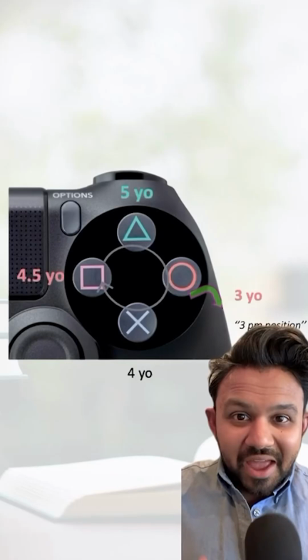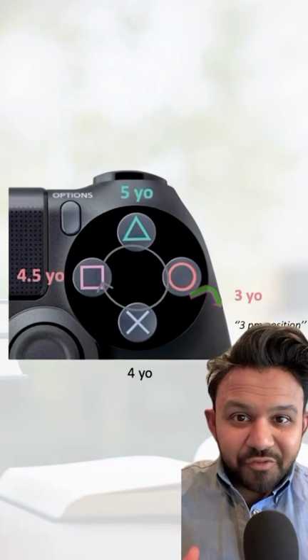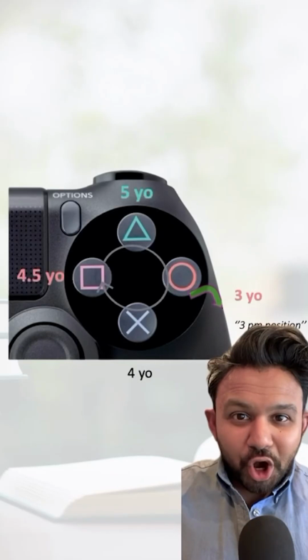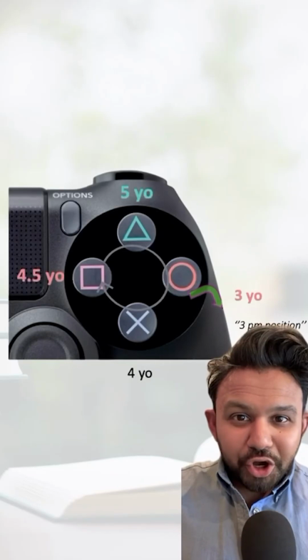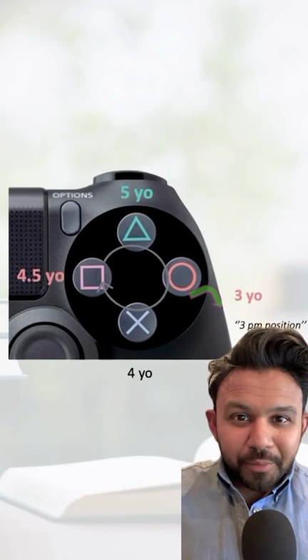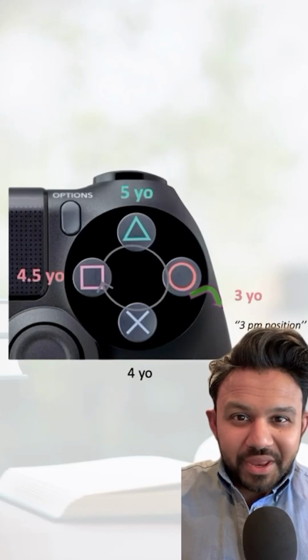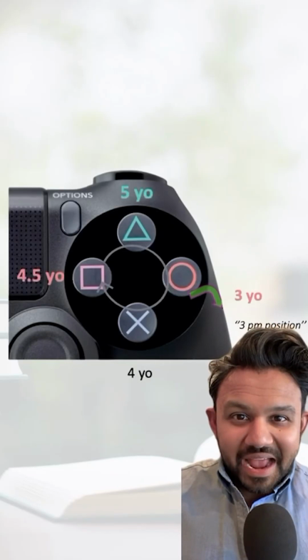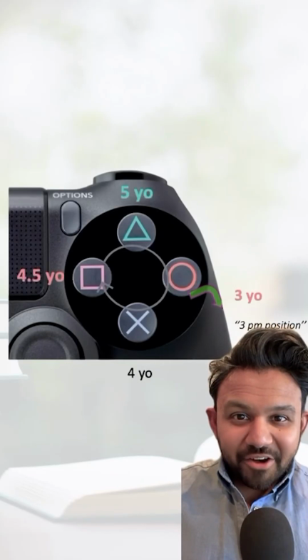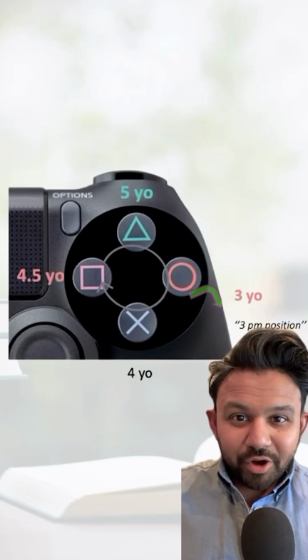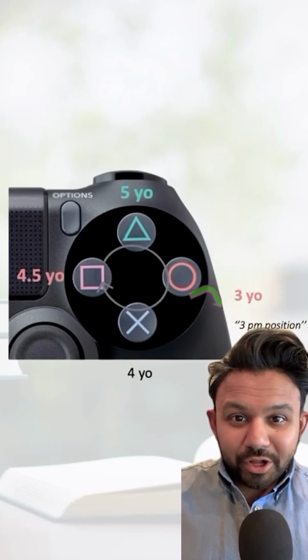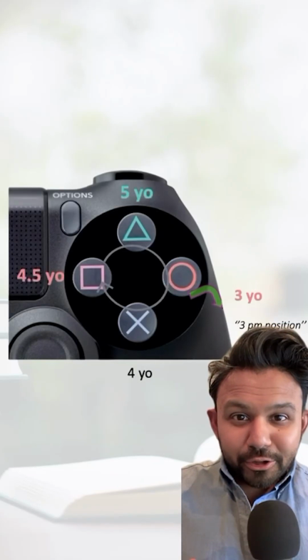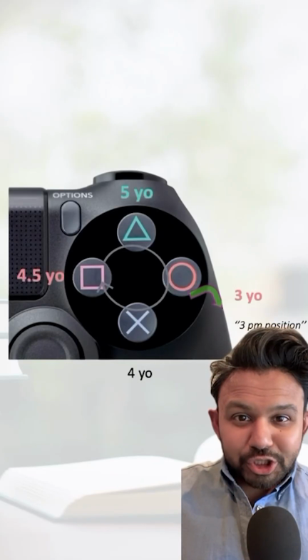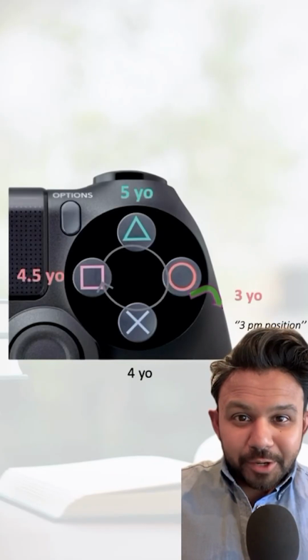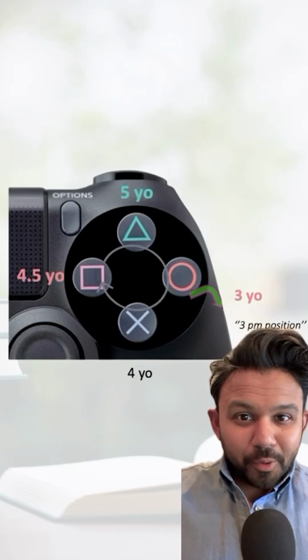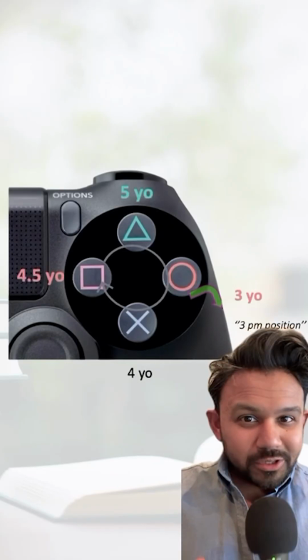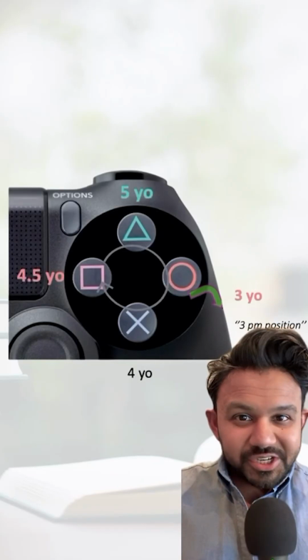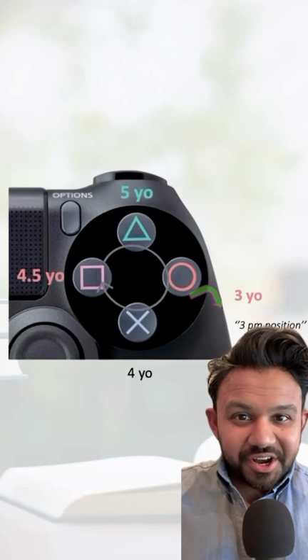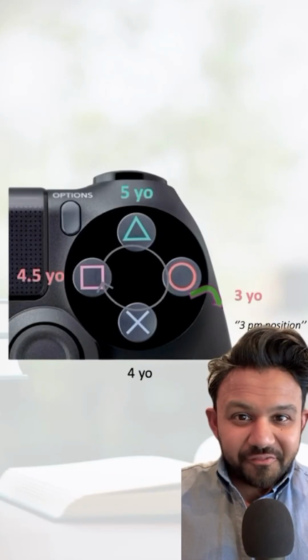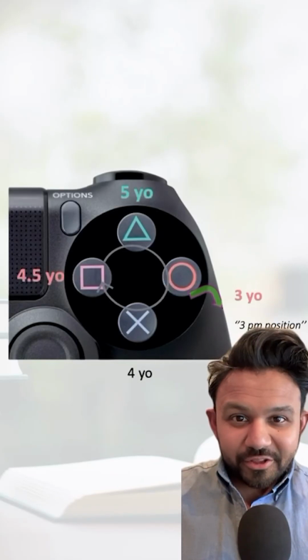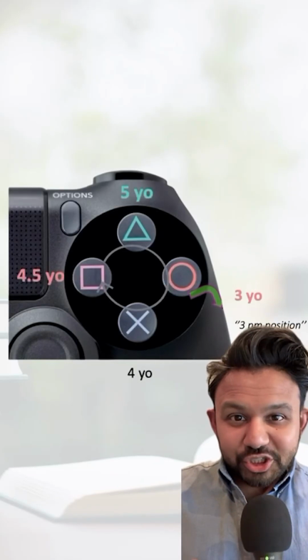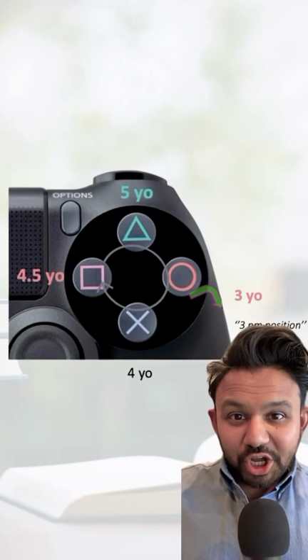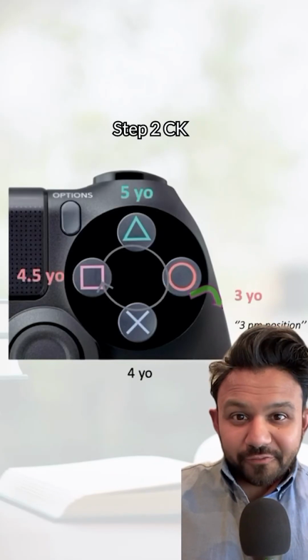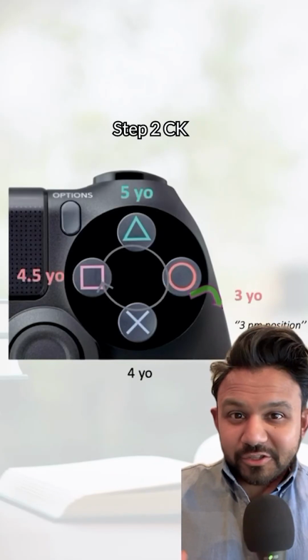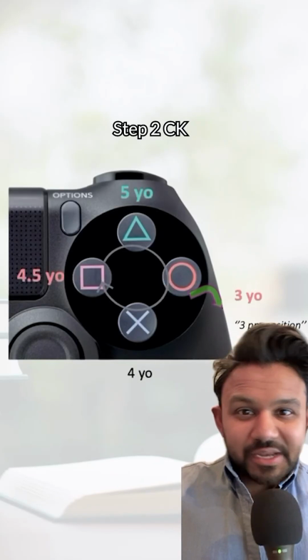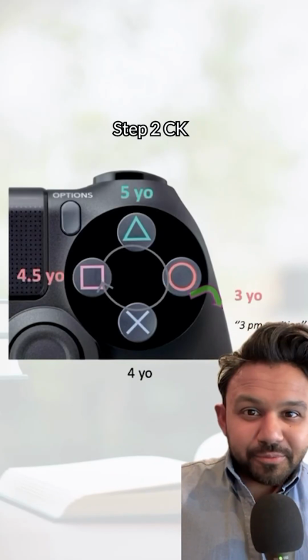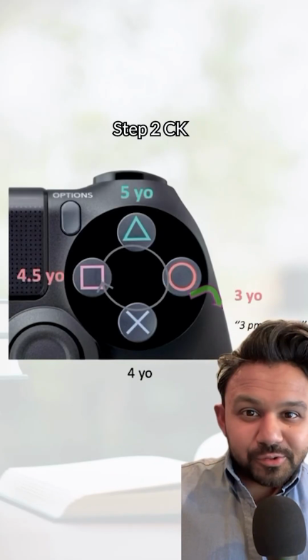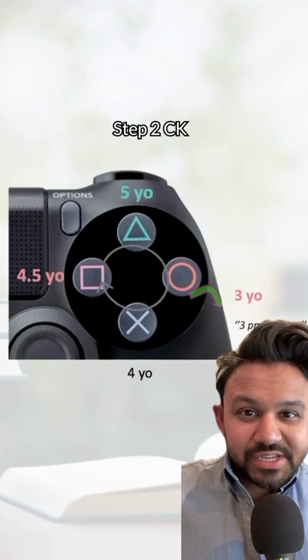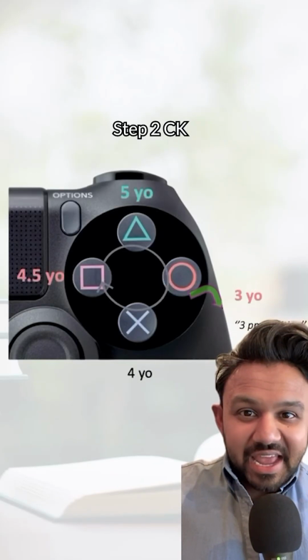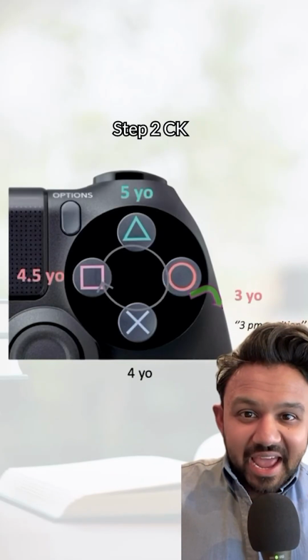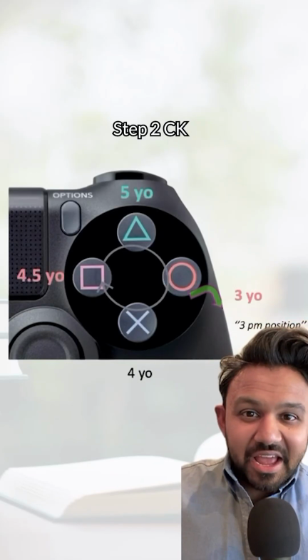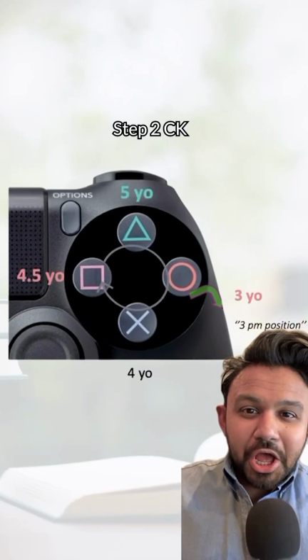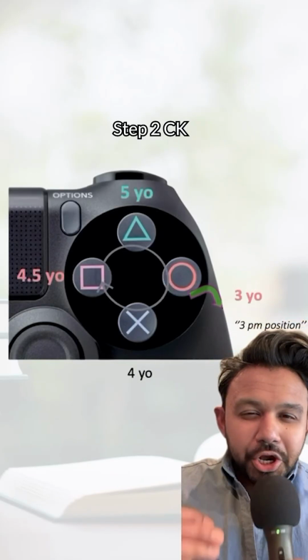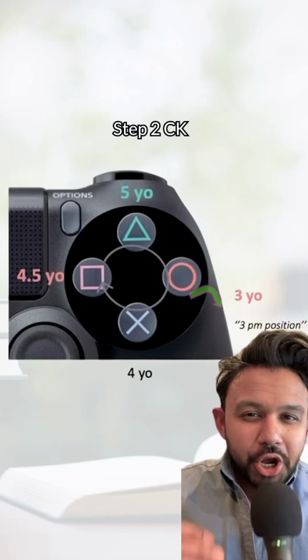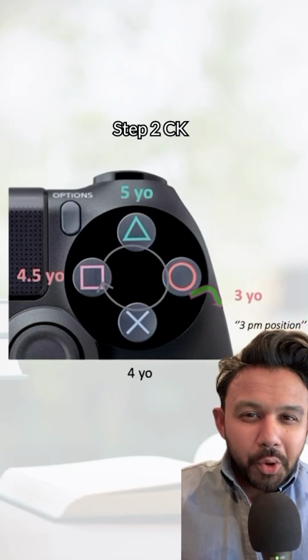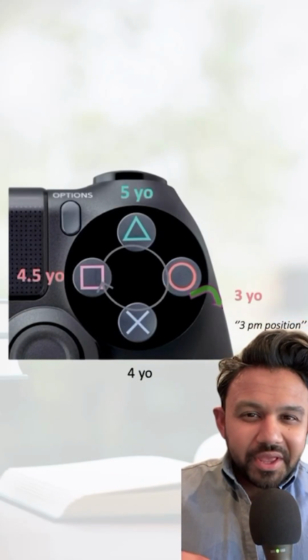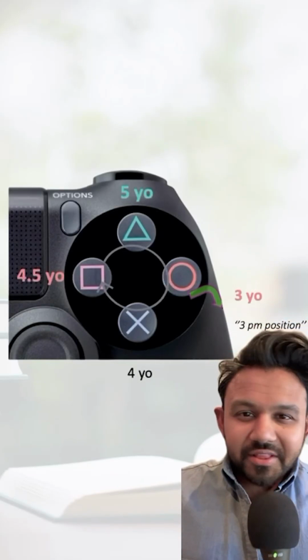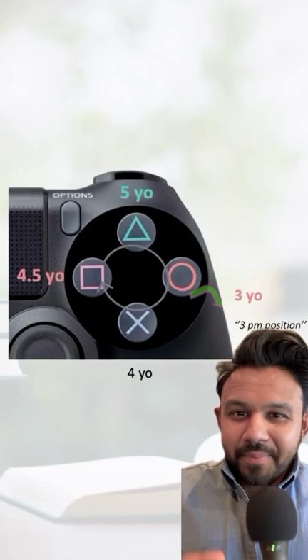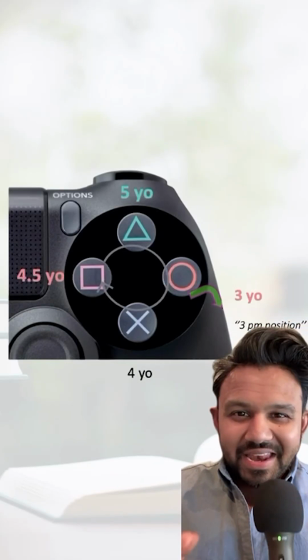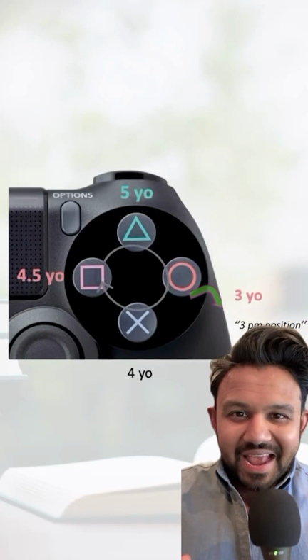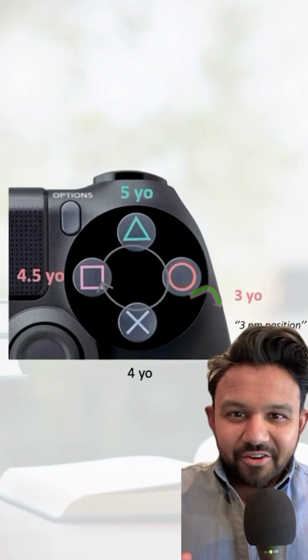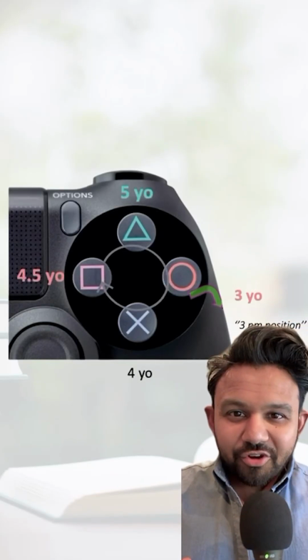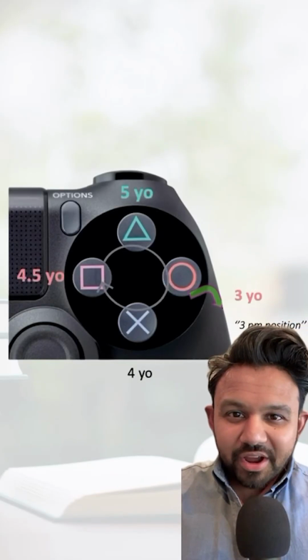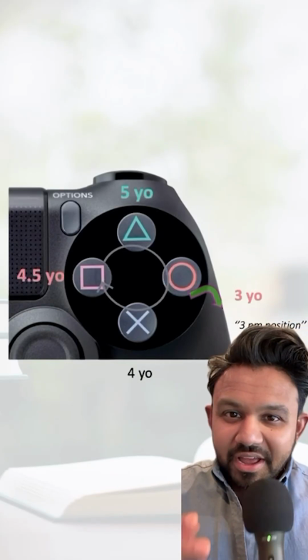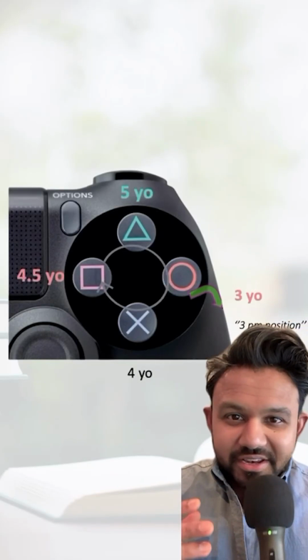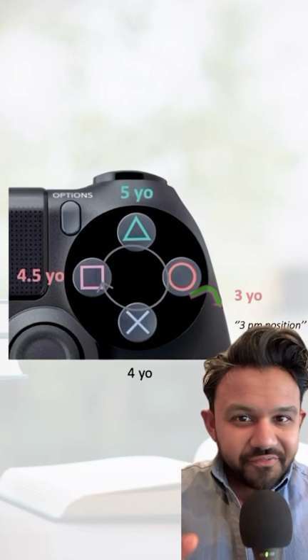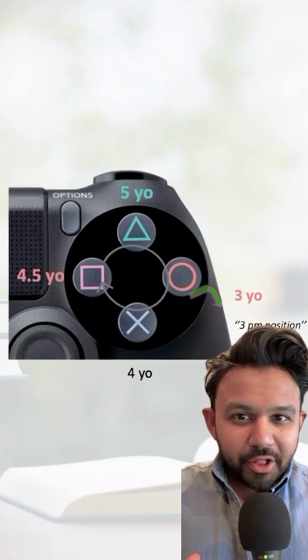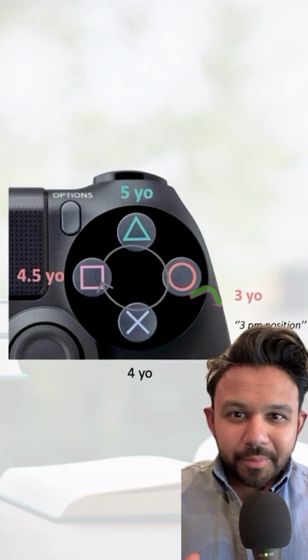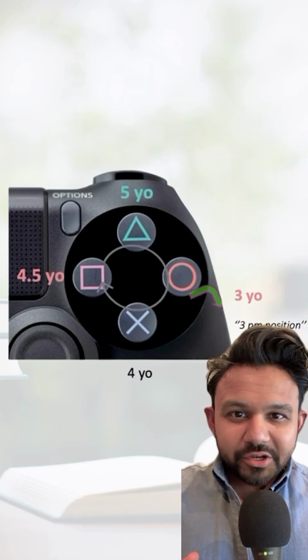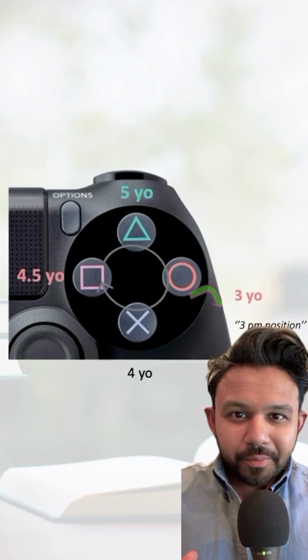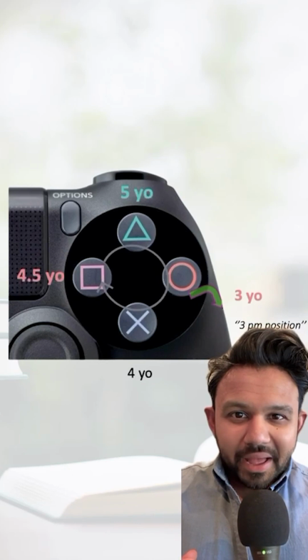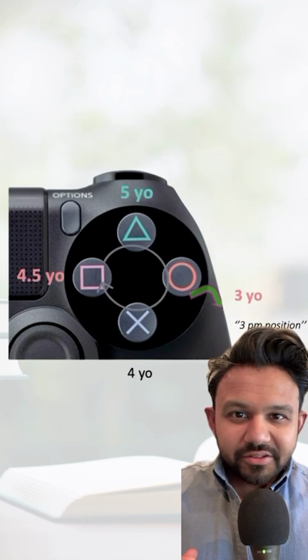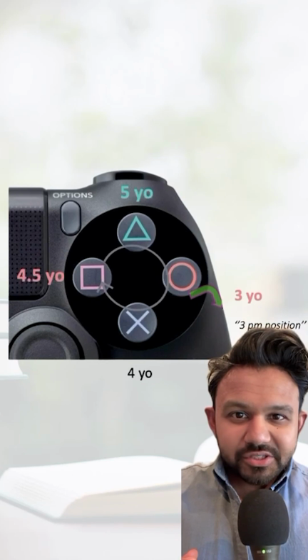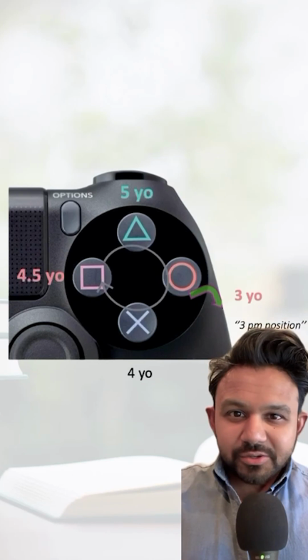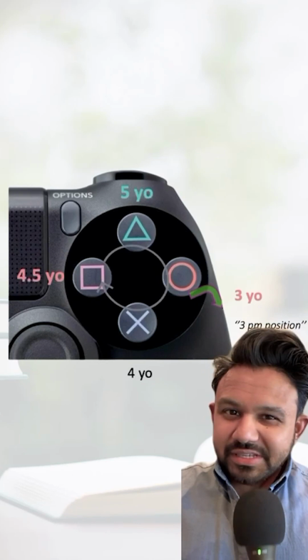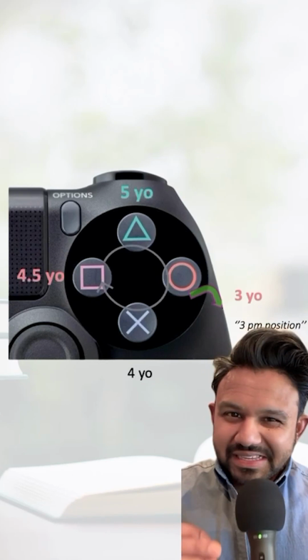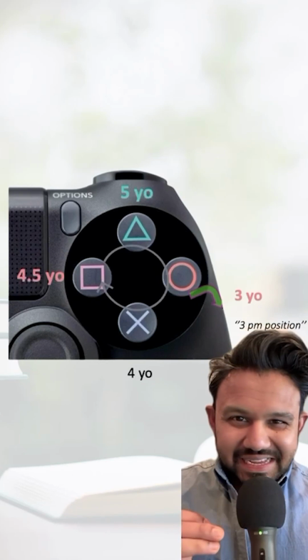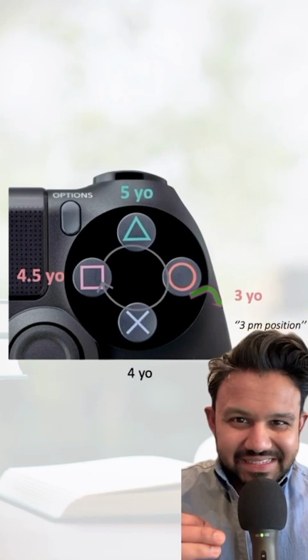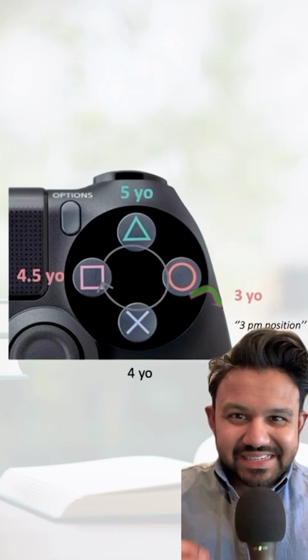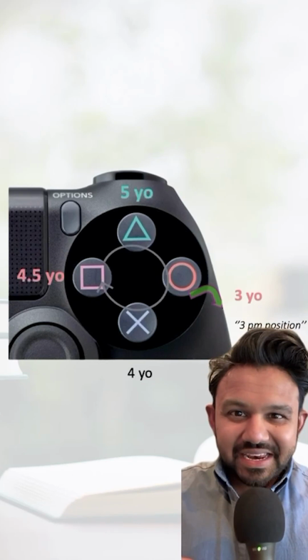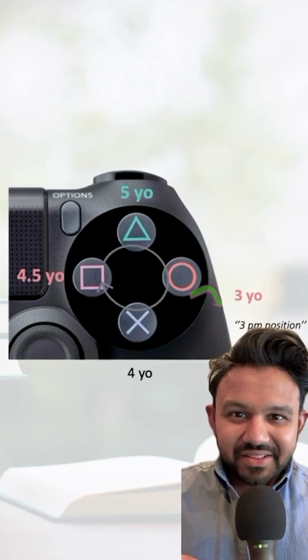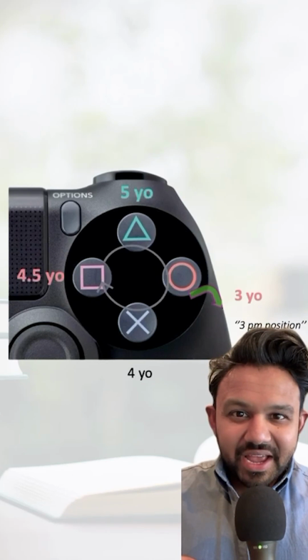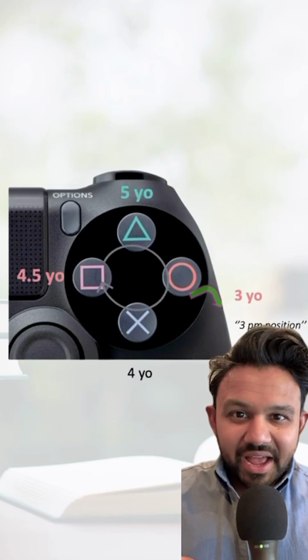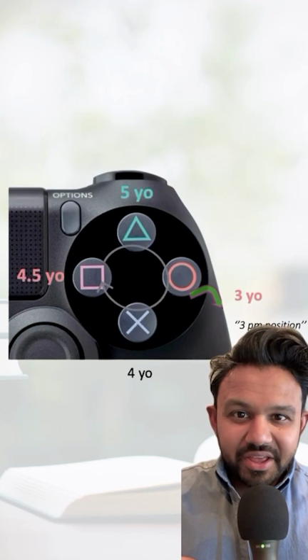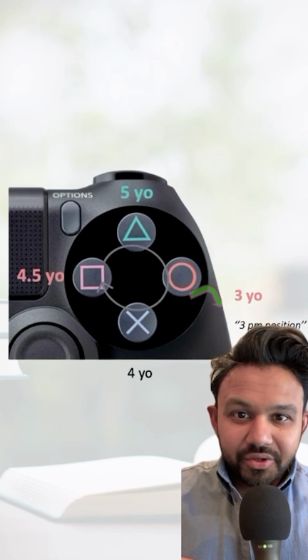If you're on your pediatric clerkship or studying for the shelf or Step 2 CK, knowing the pediatric developmental milestones is exceedingly high yield.